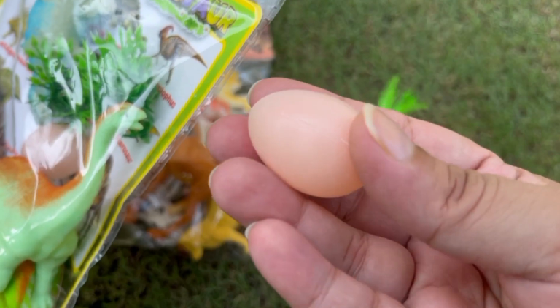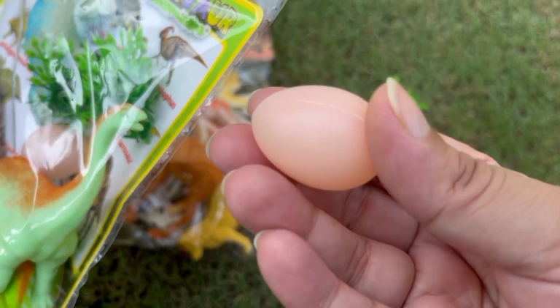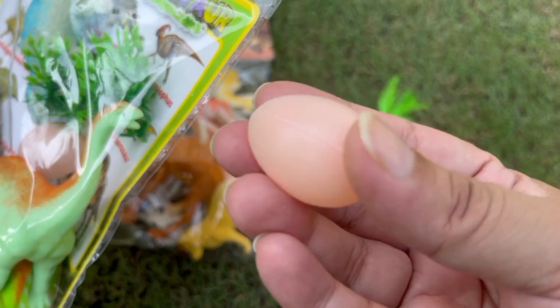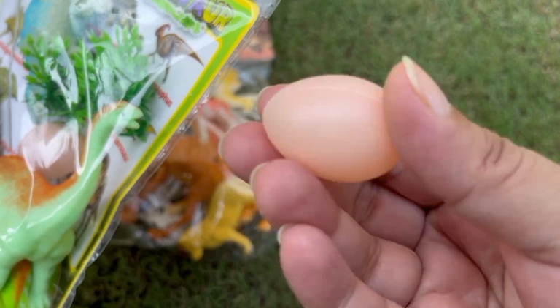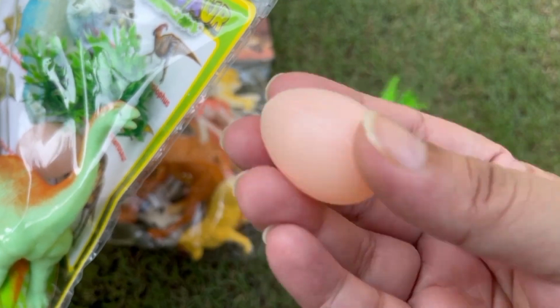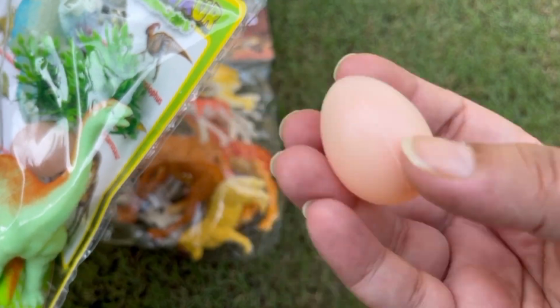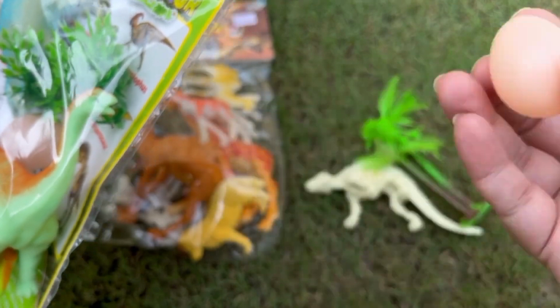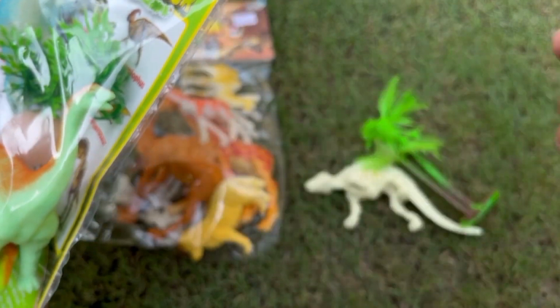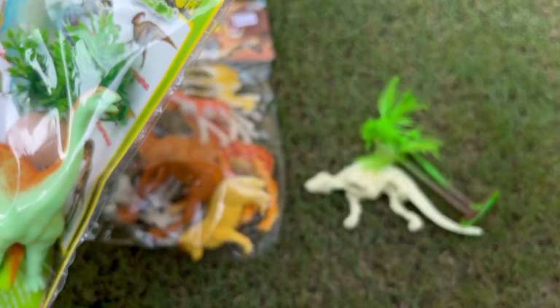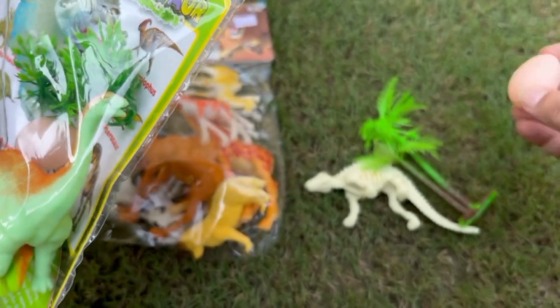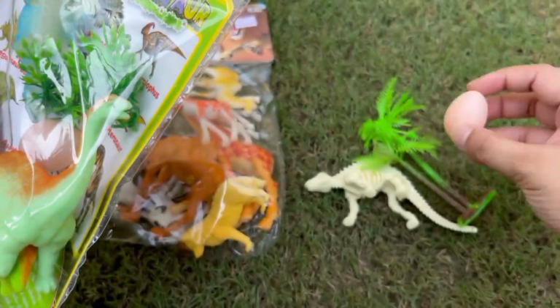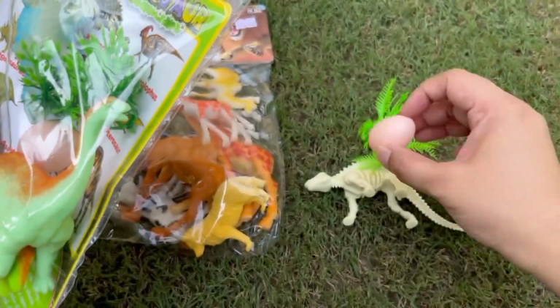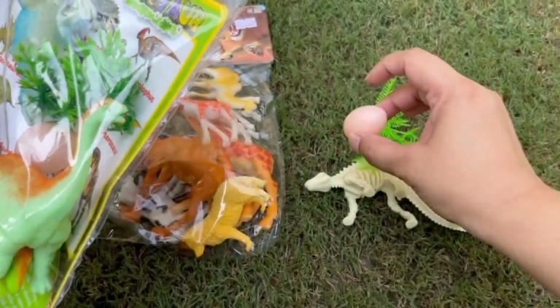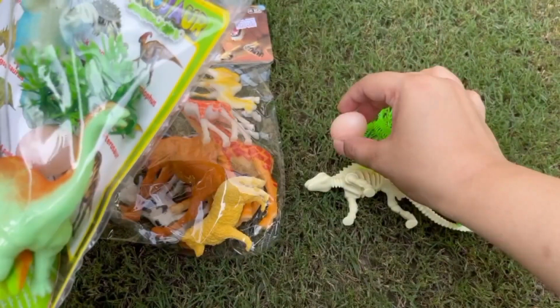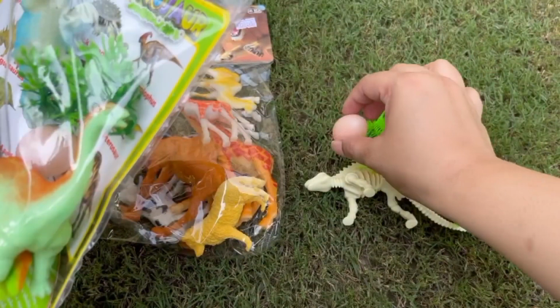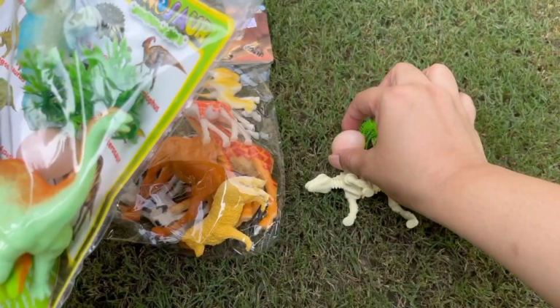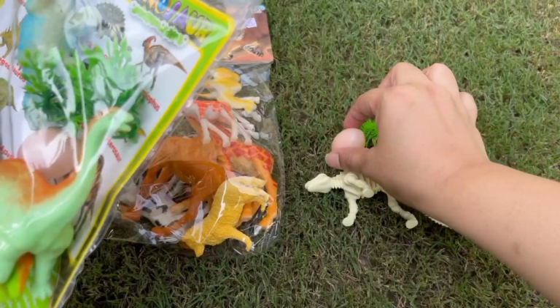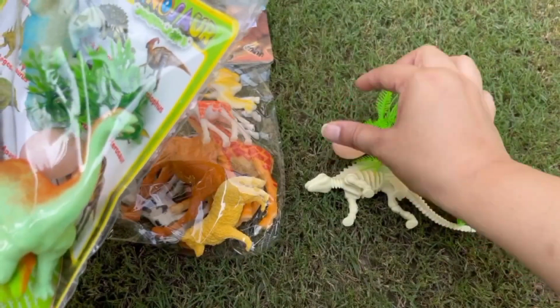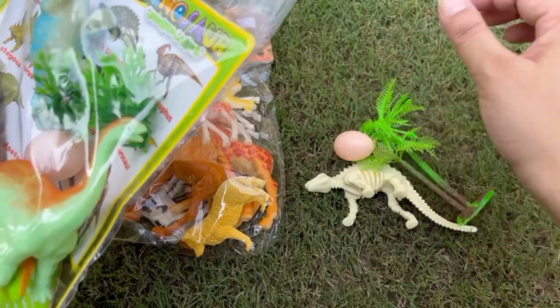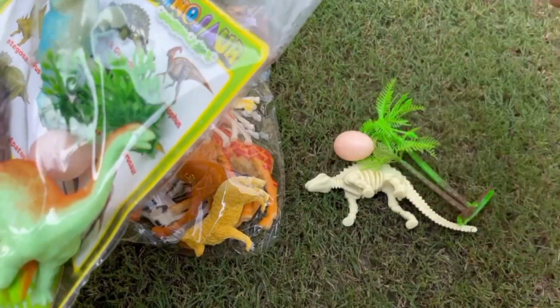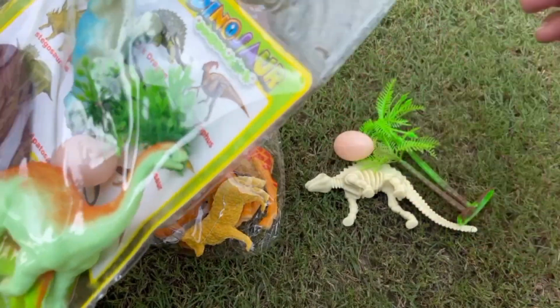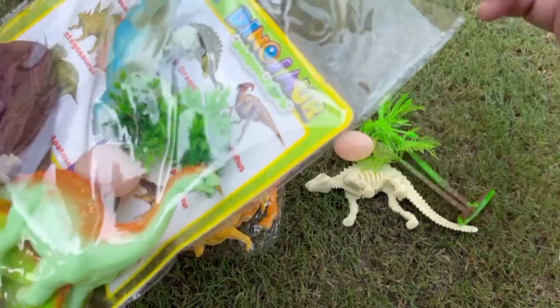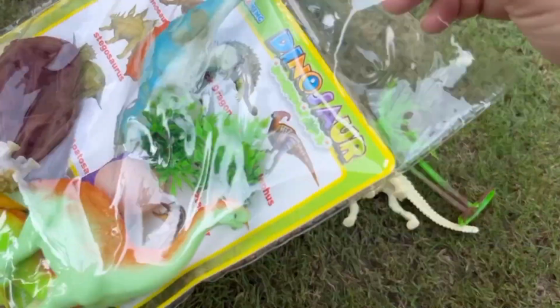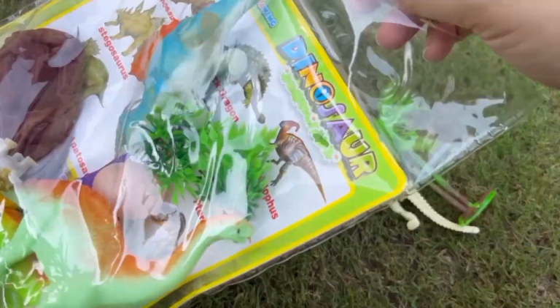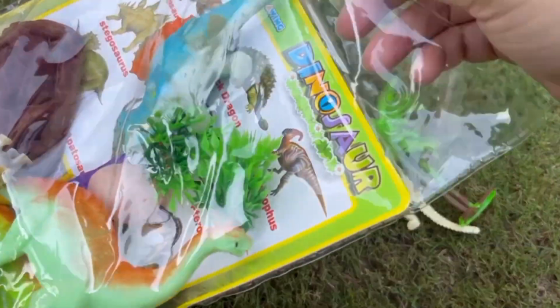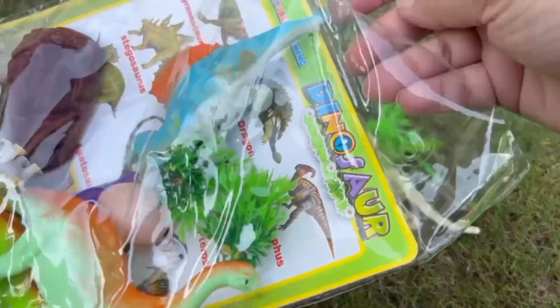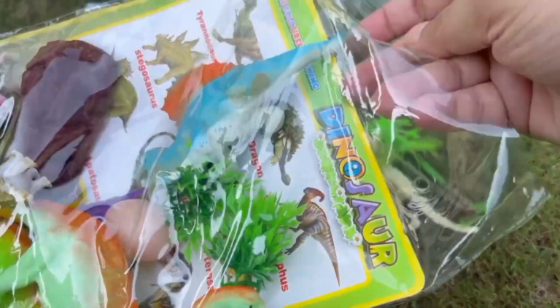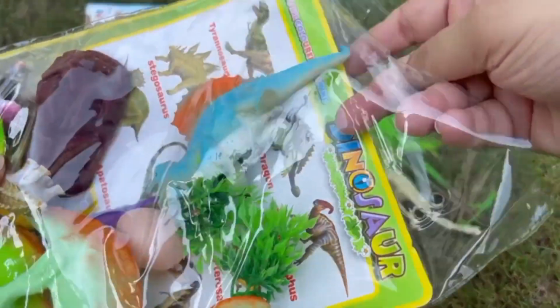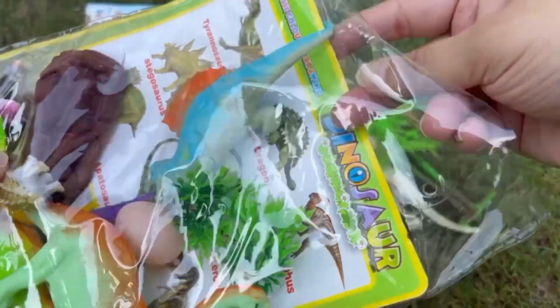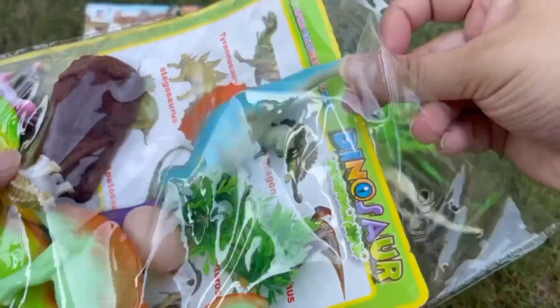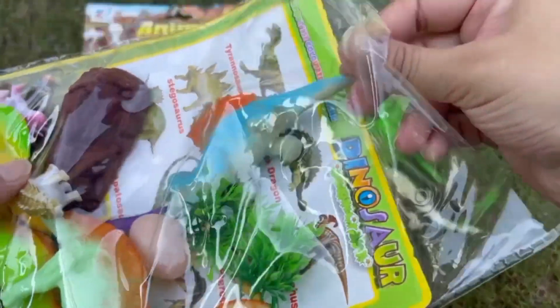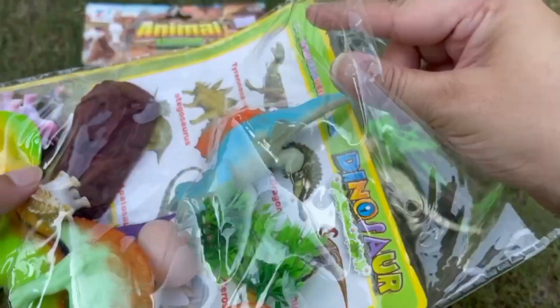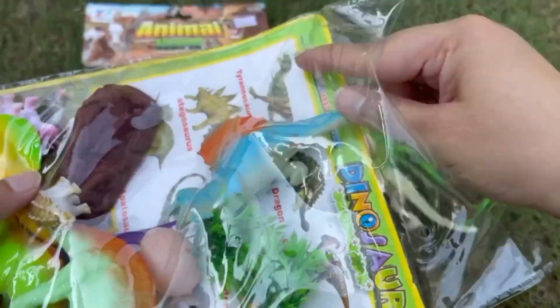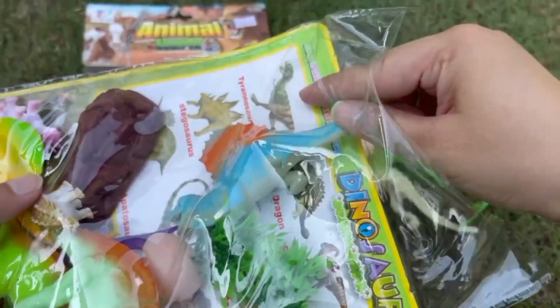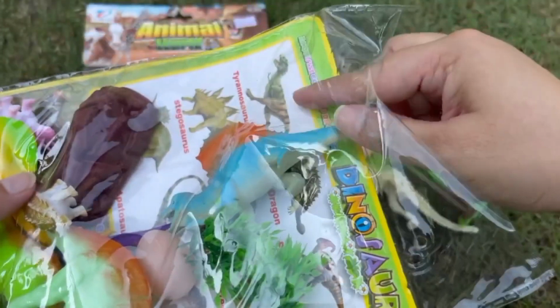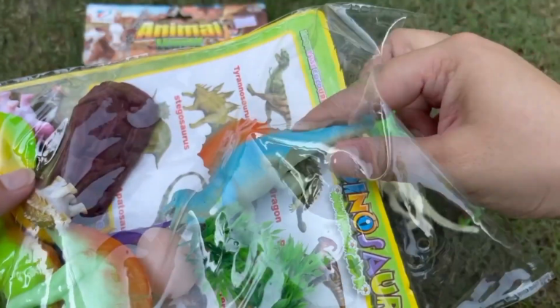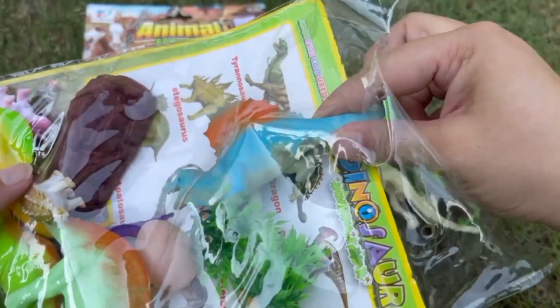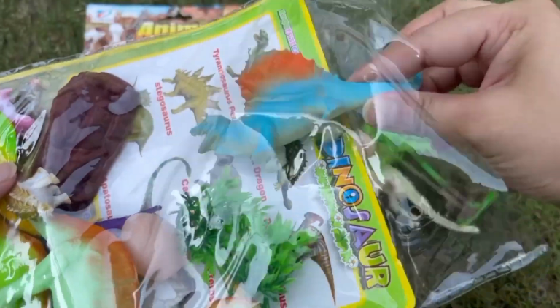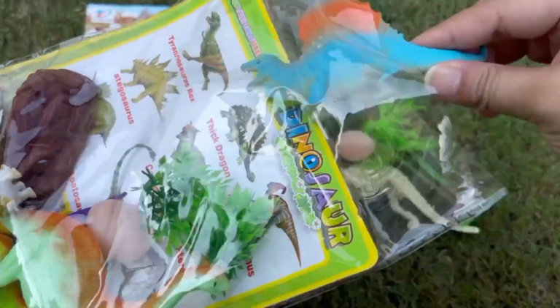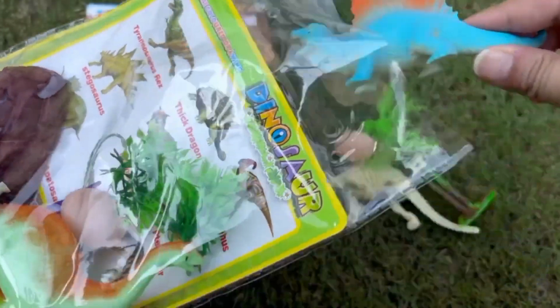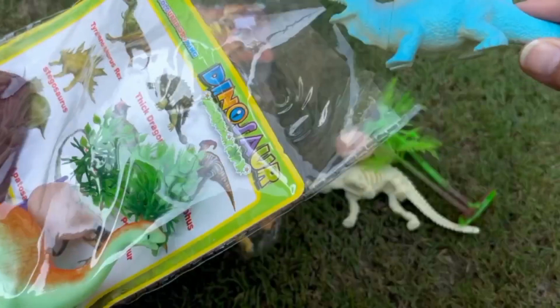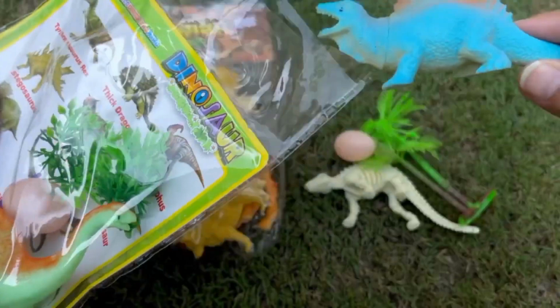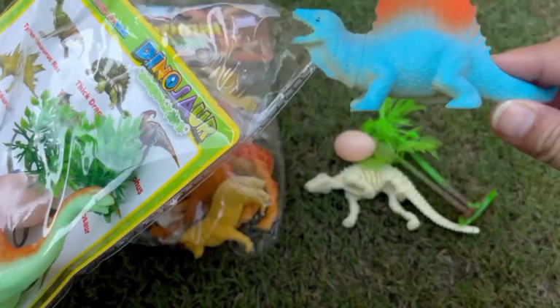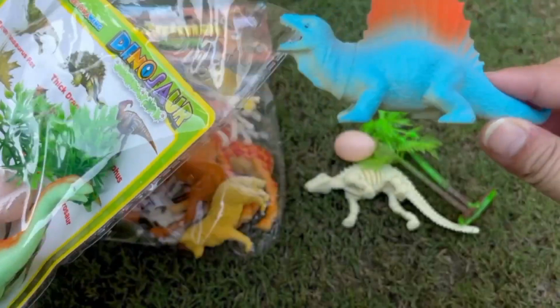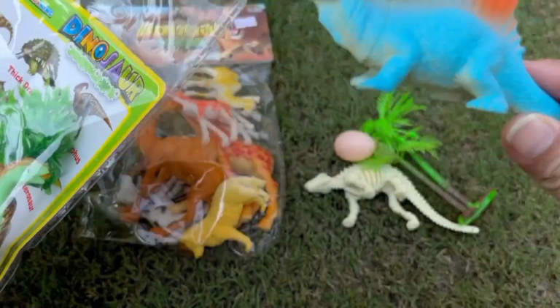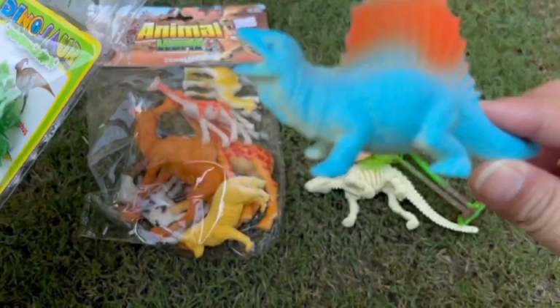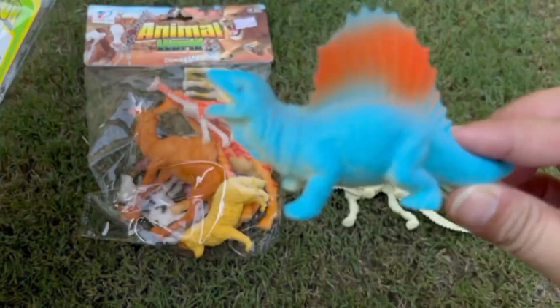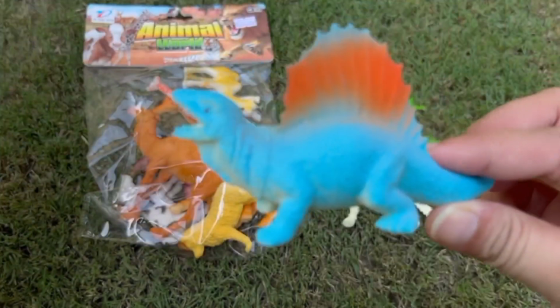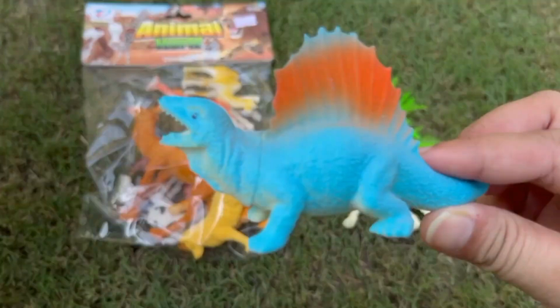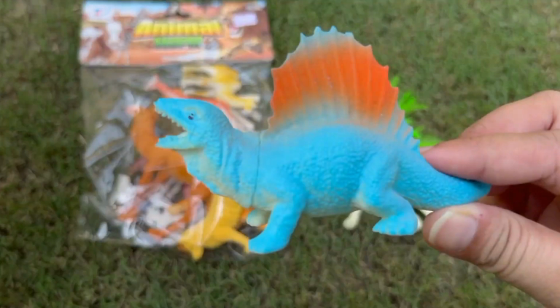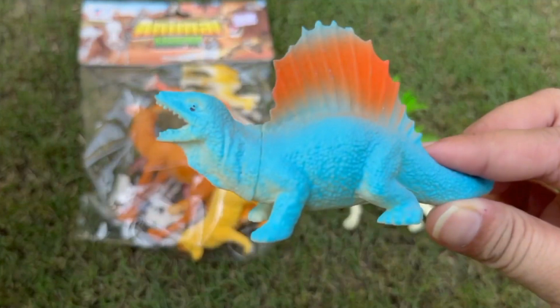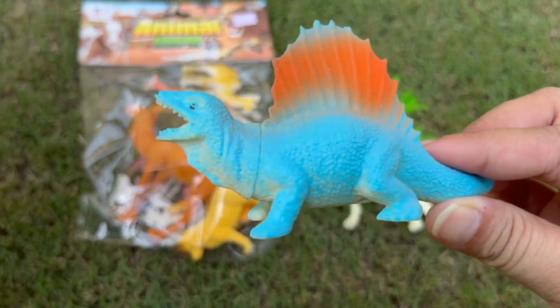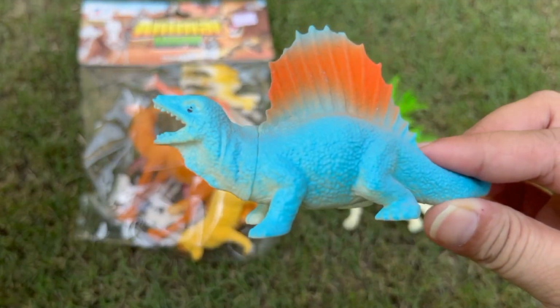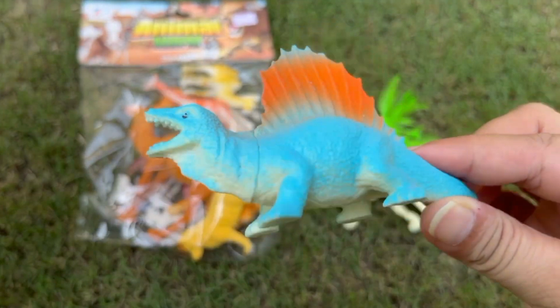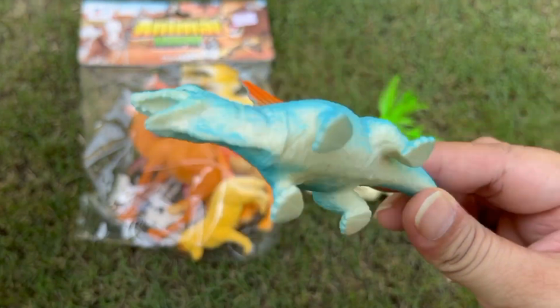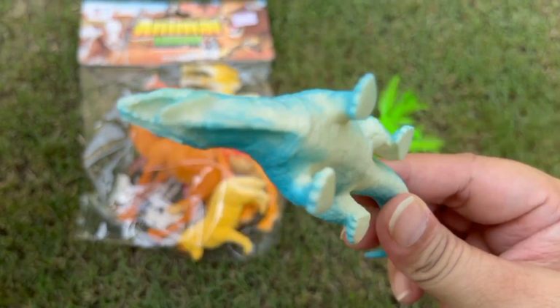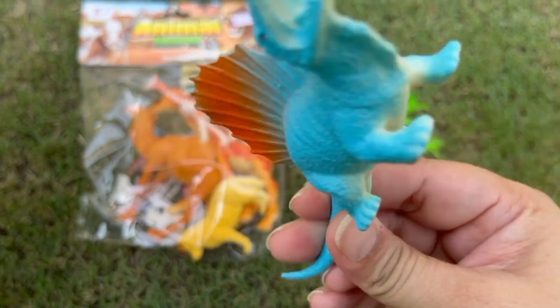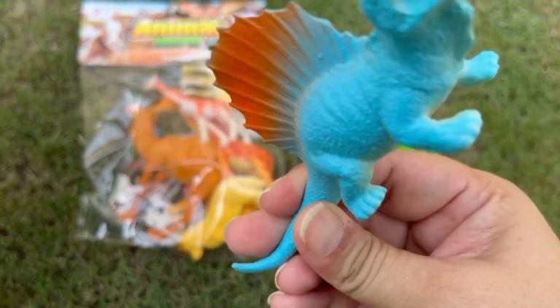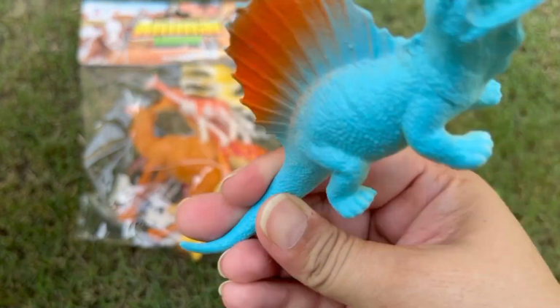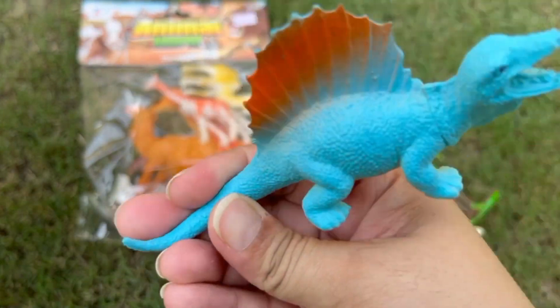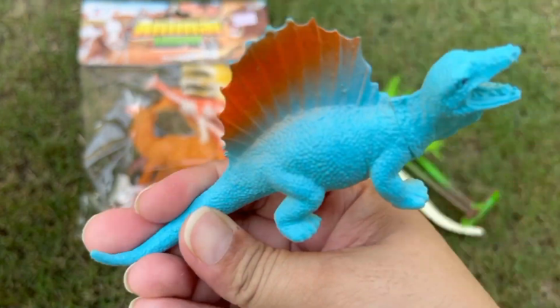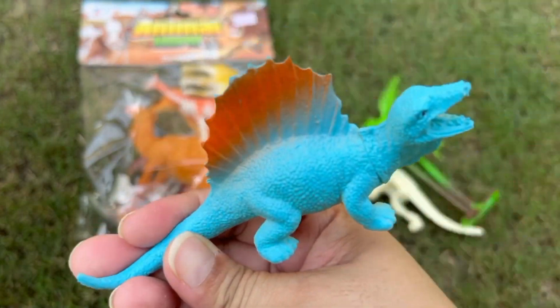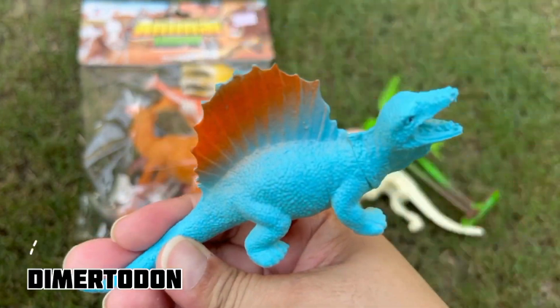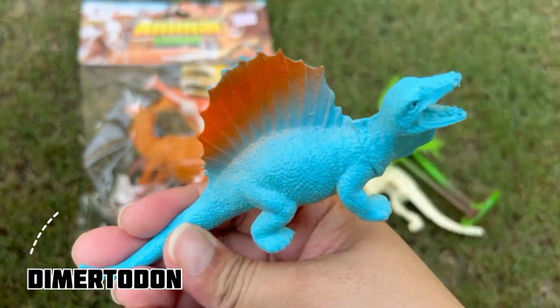We have a dinosaur egg! It's so cute! This is a Dimetrodon!